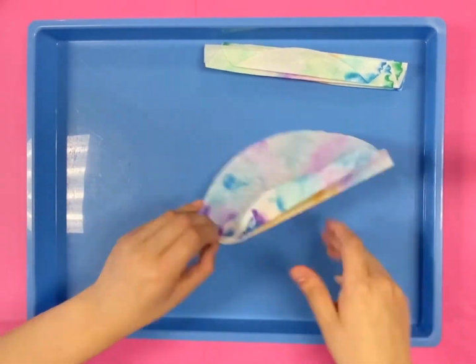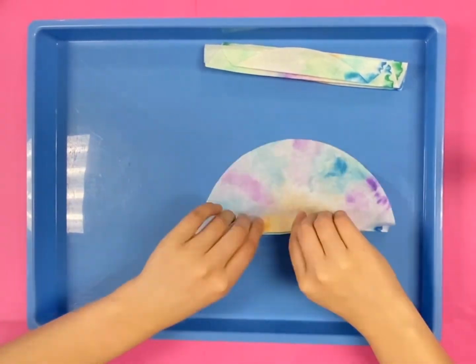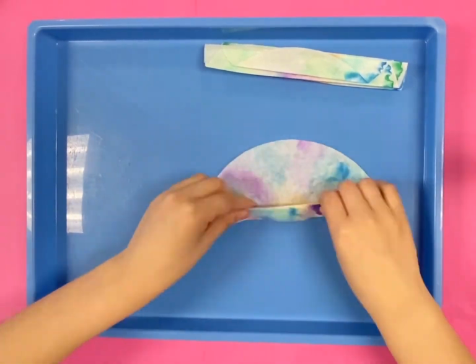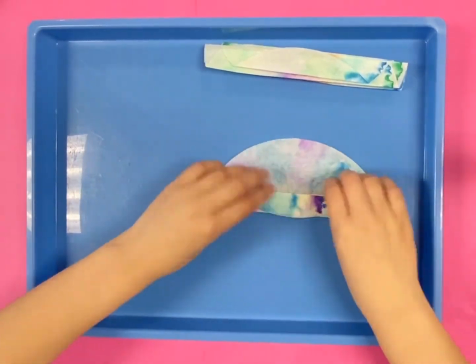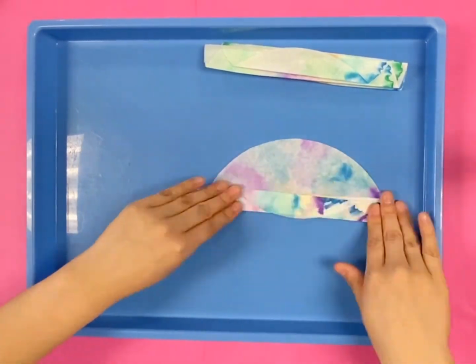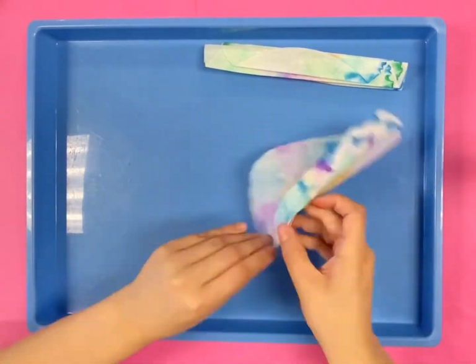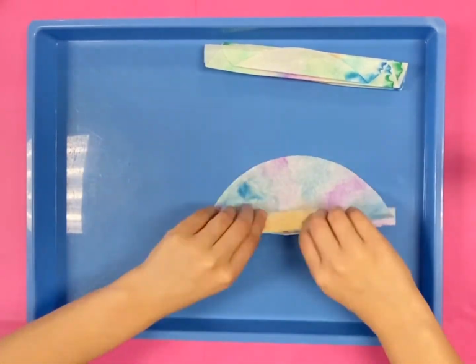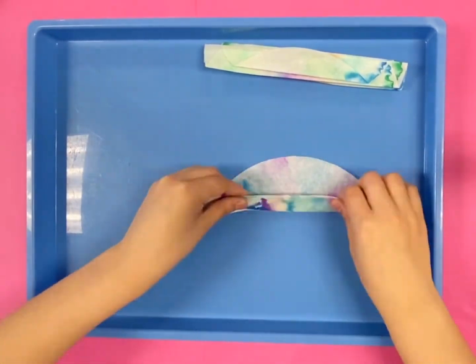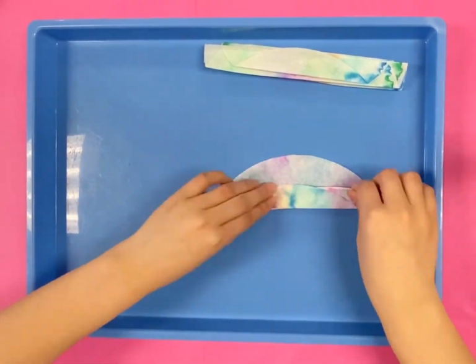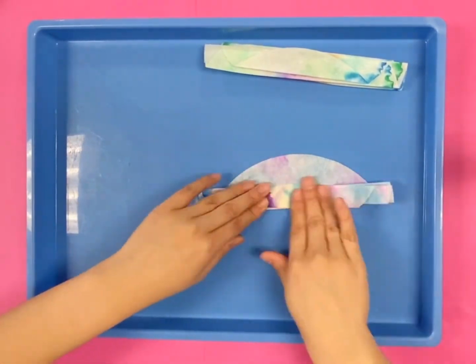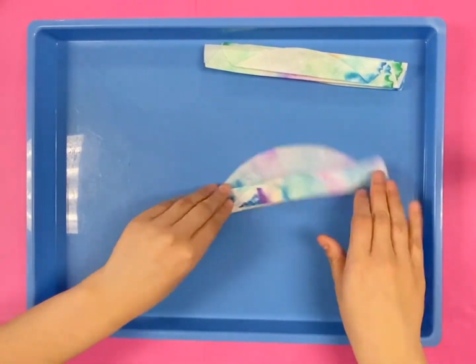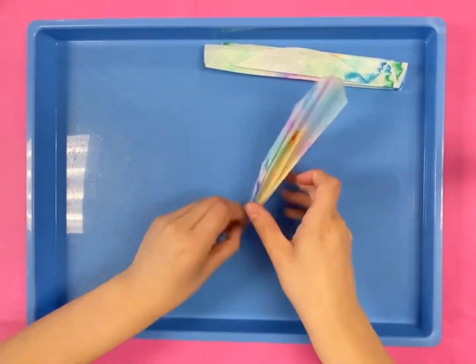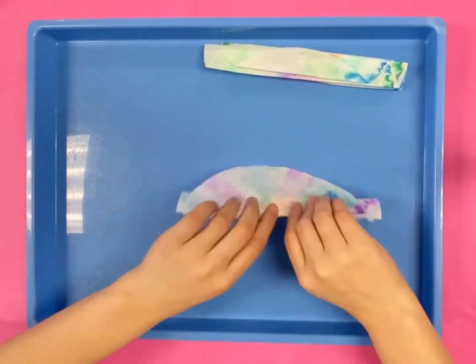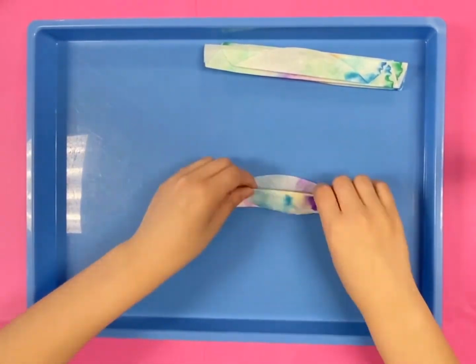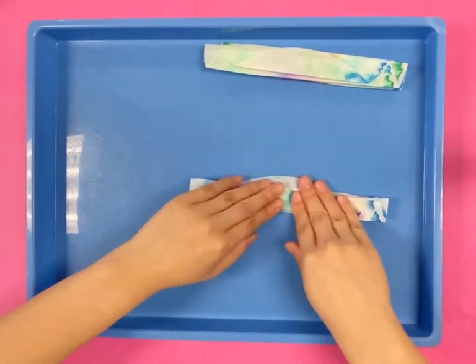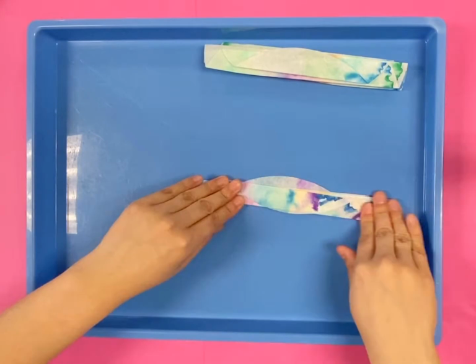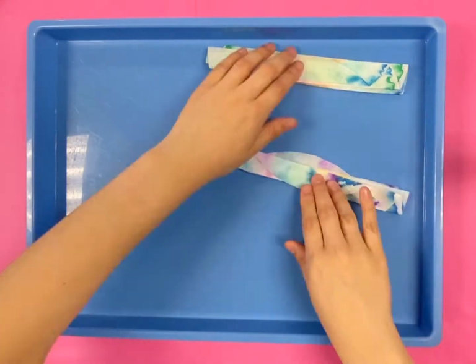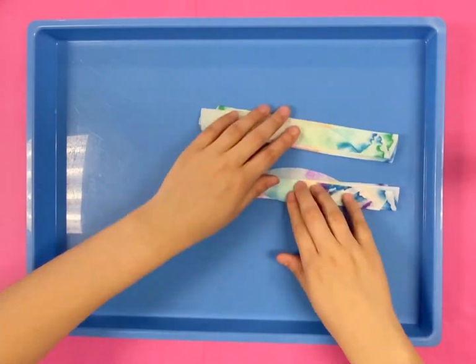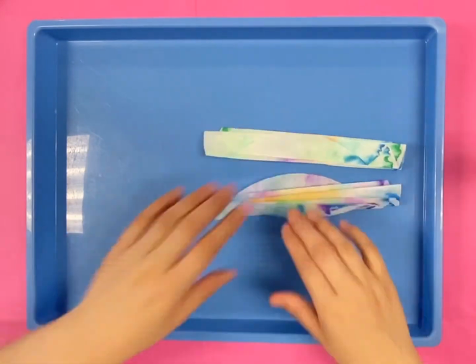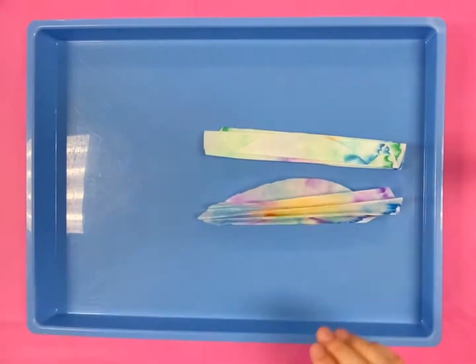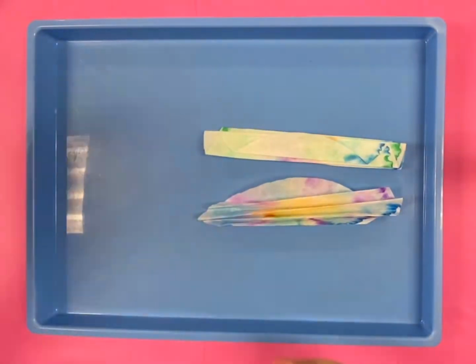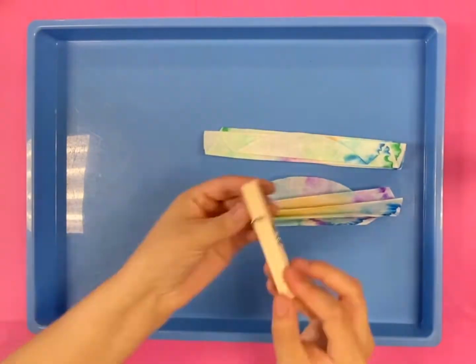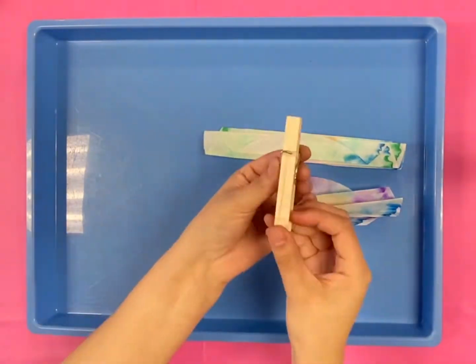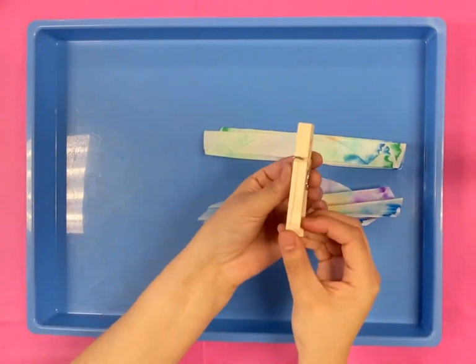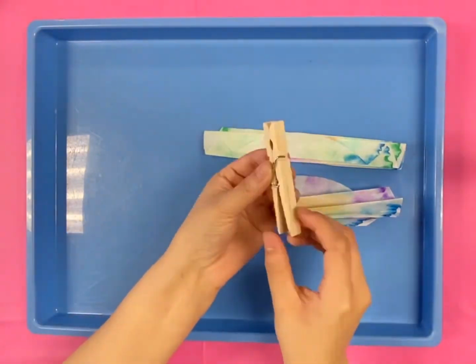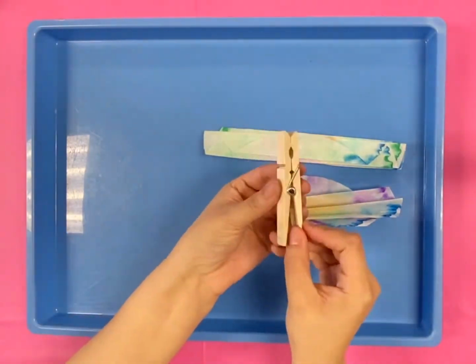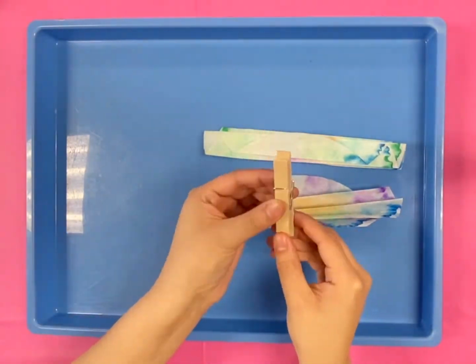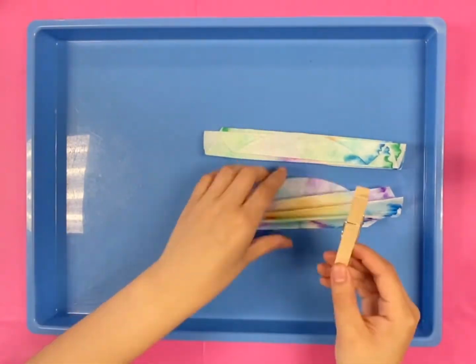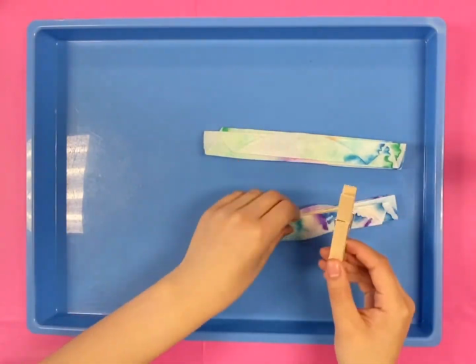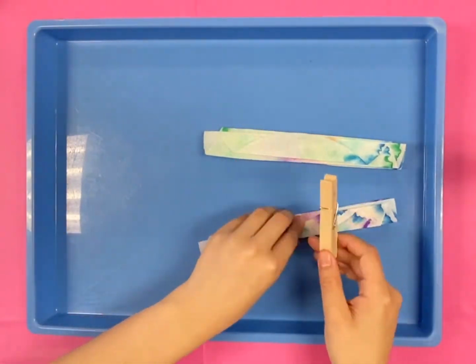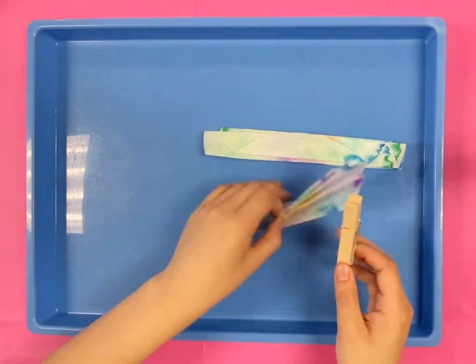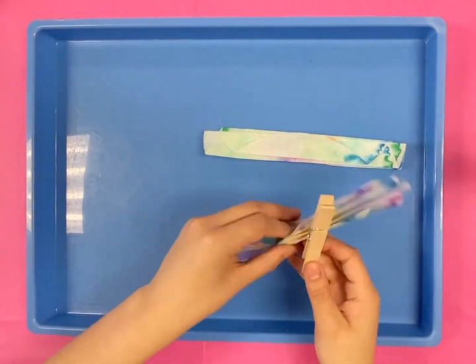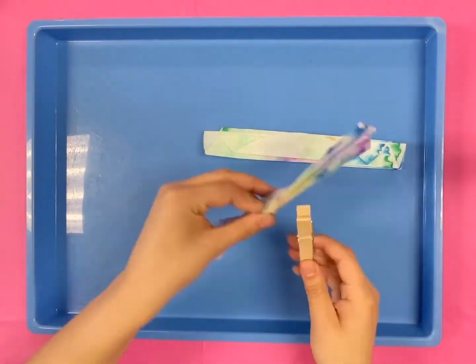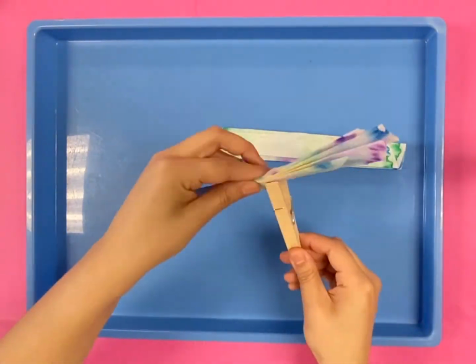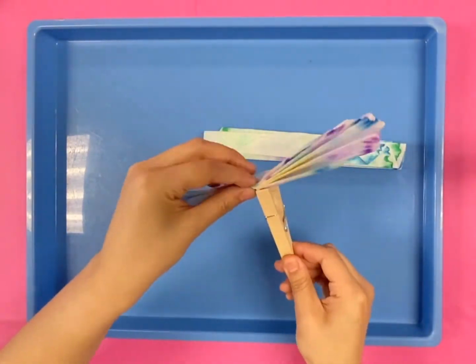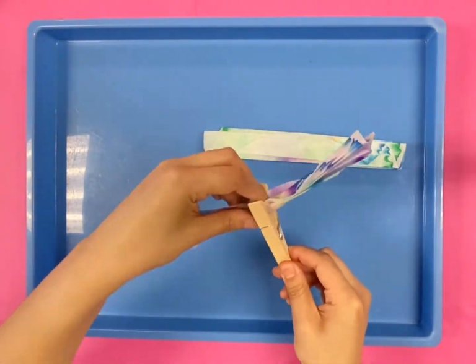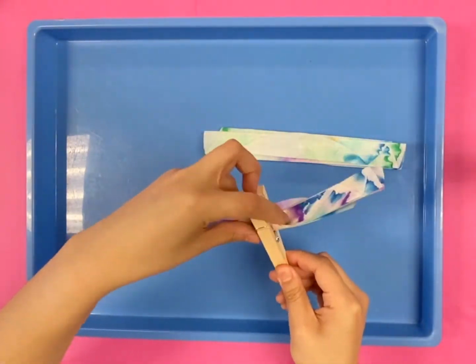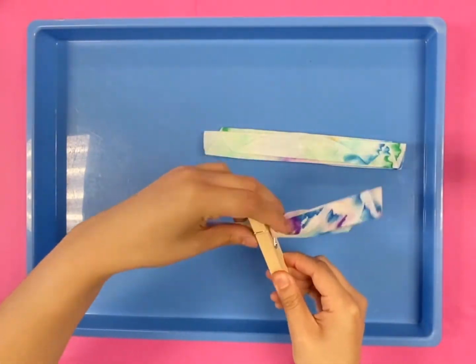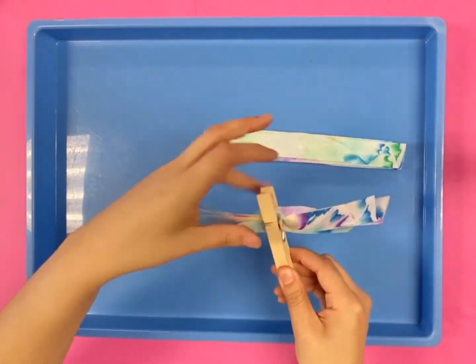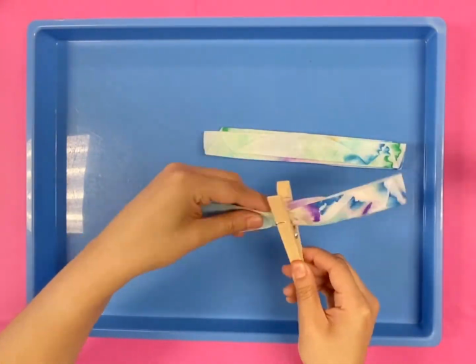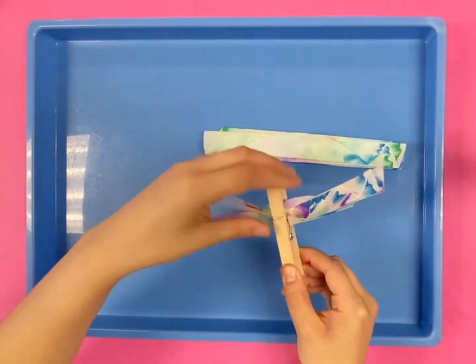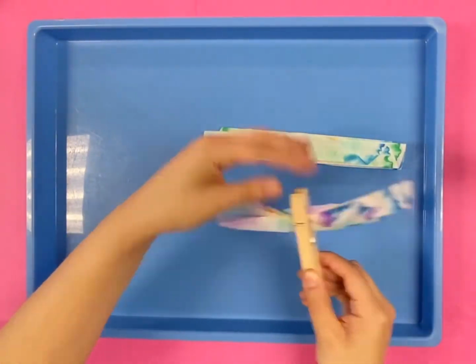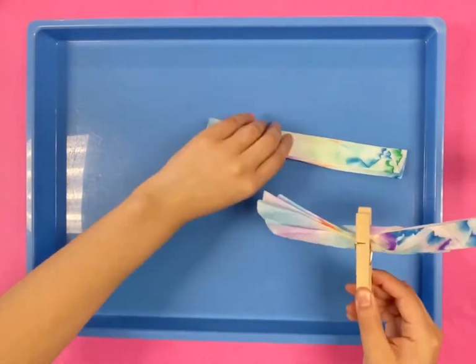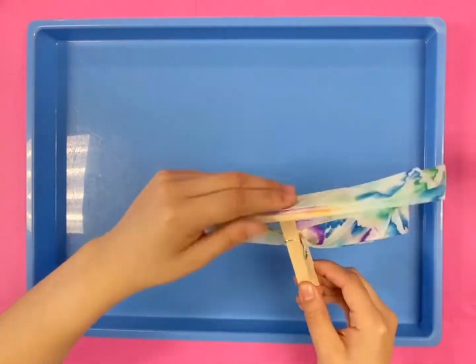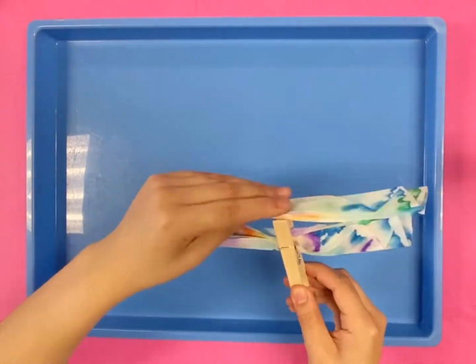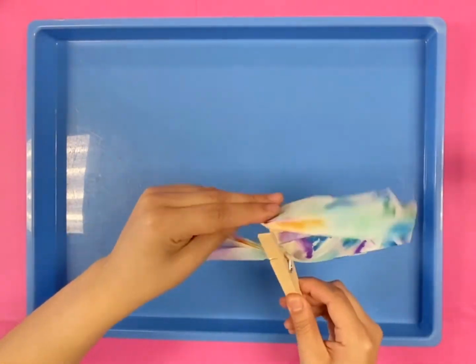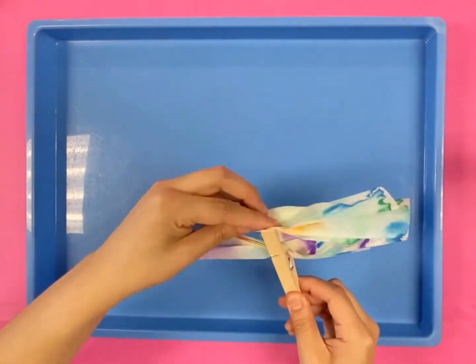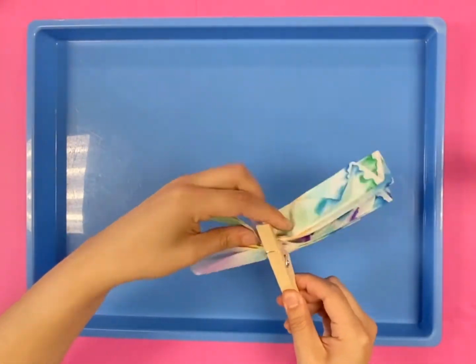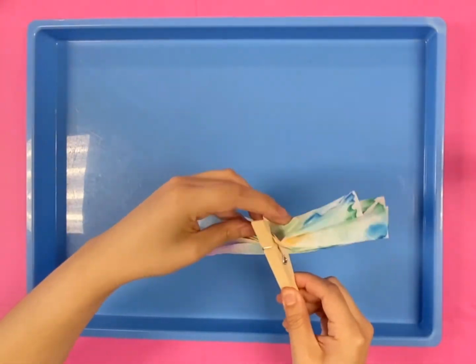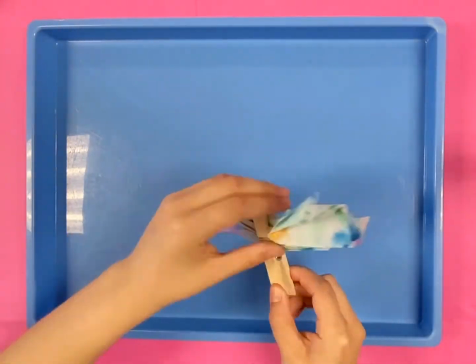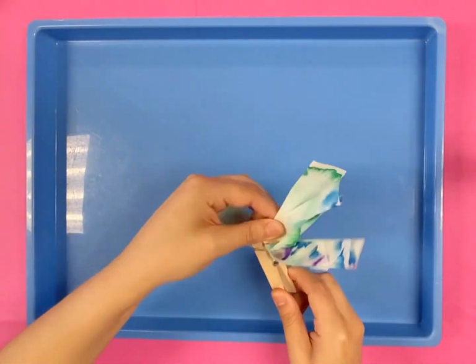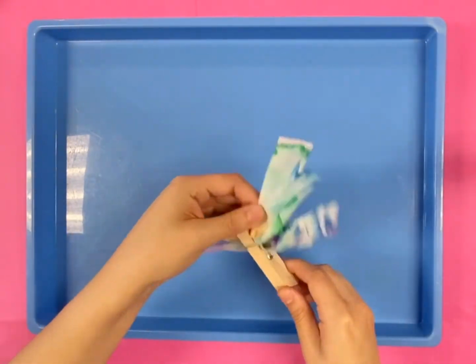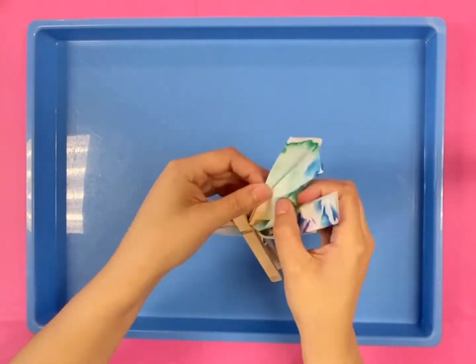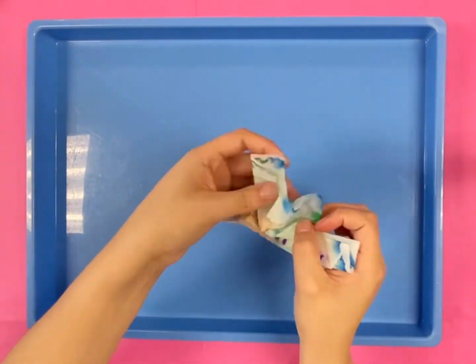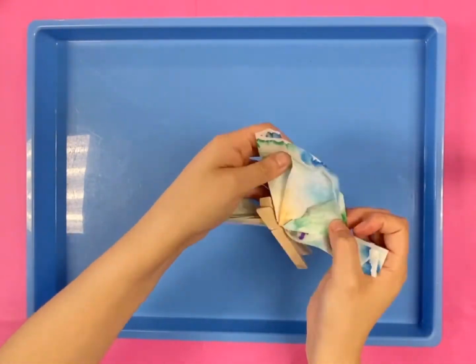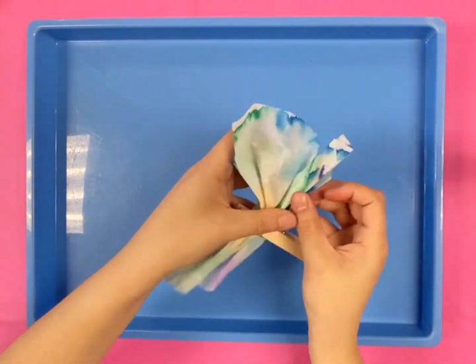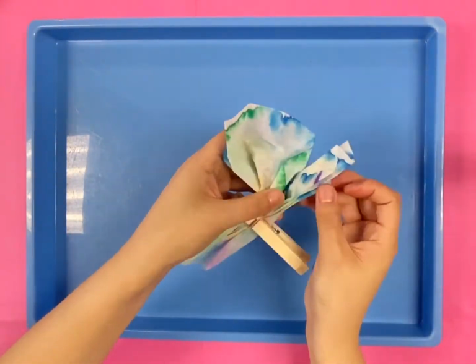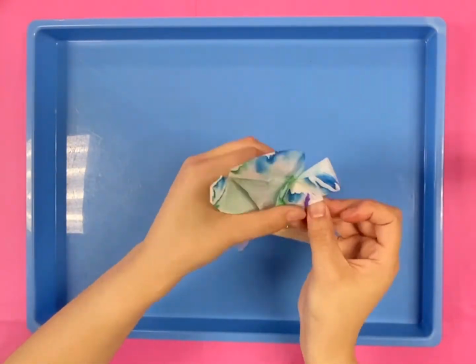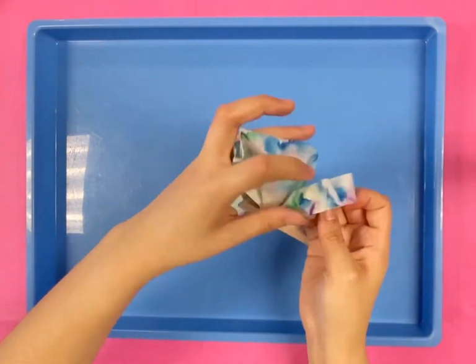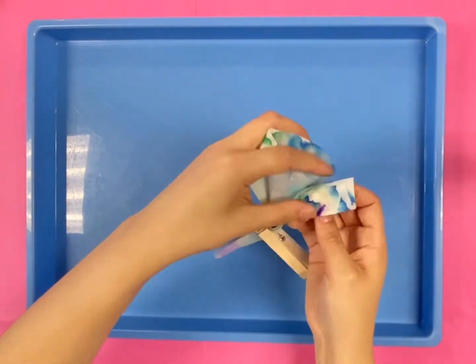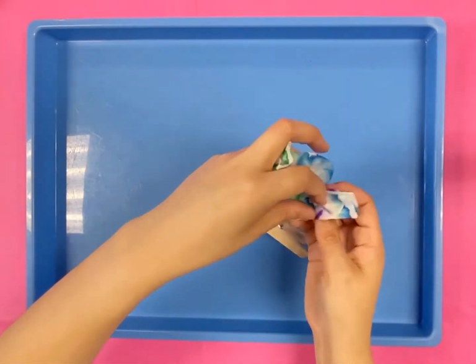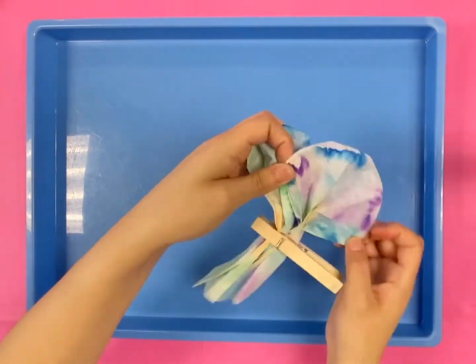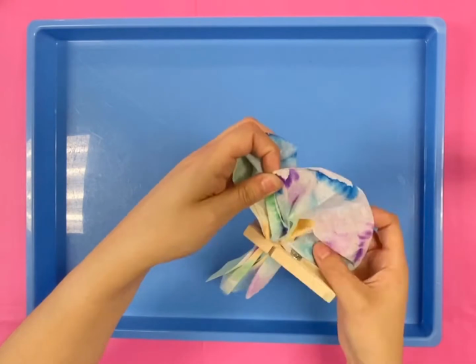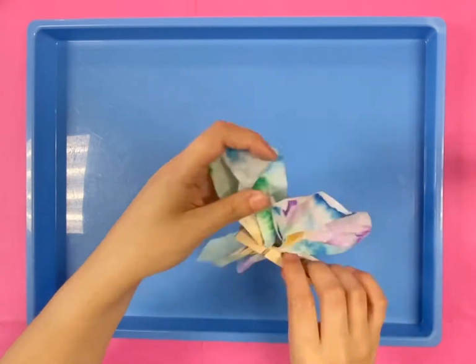Once this is done, grab your clothespin and place both of them inside and spread the wings.